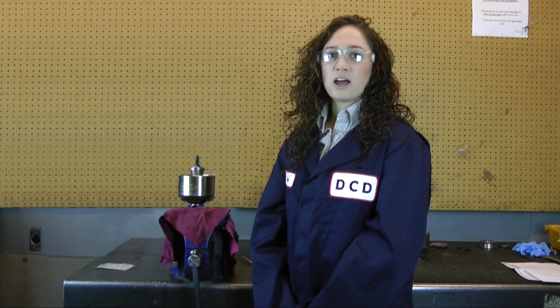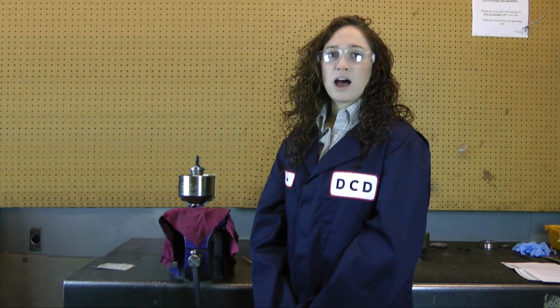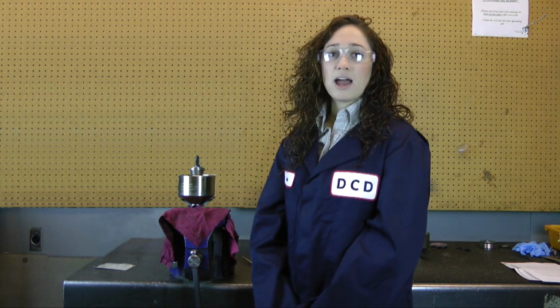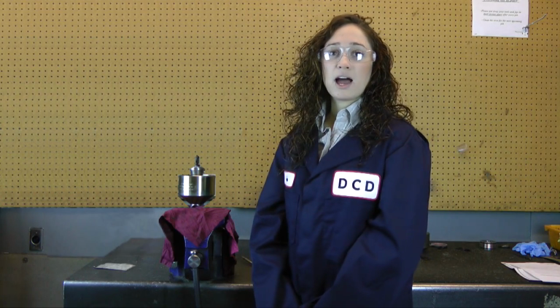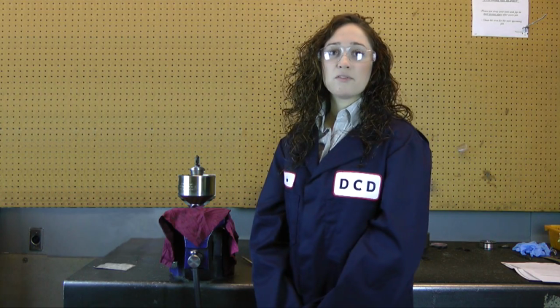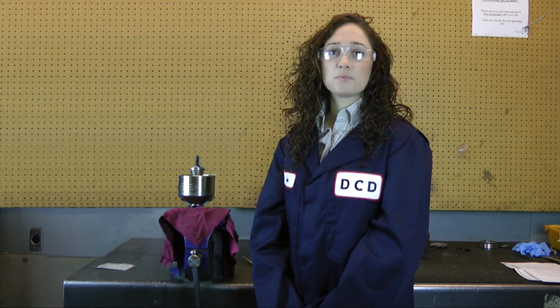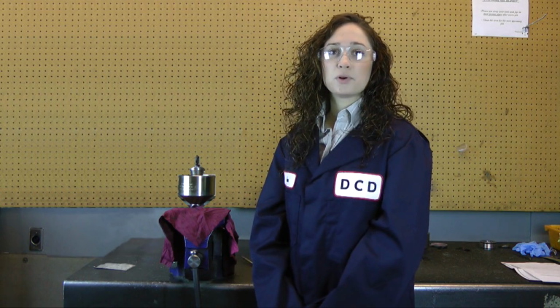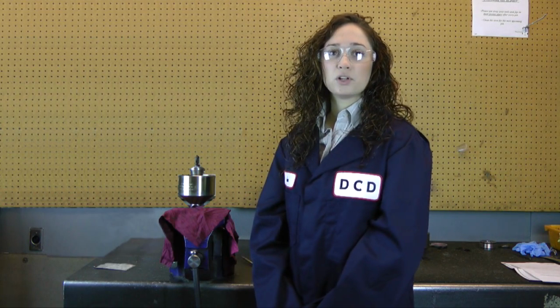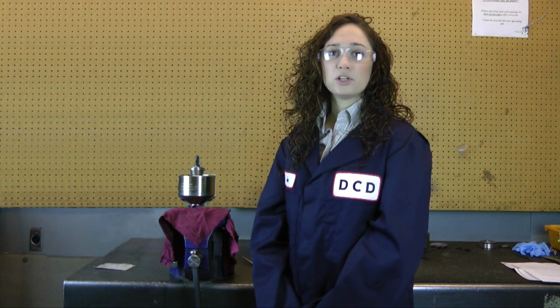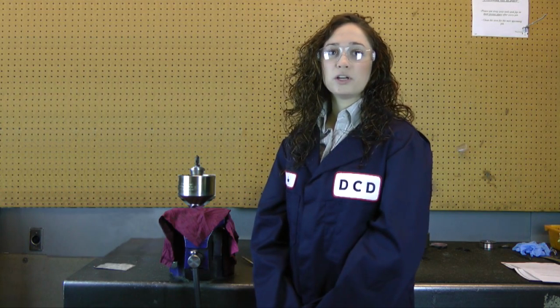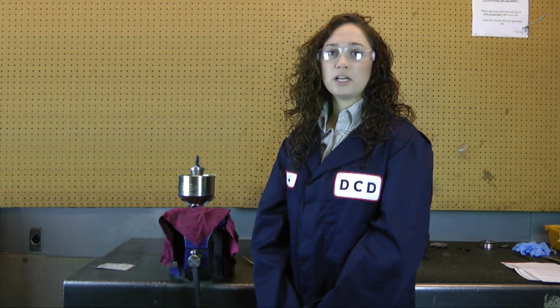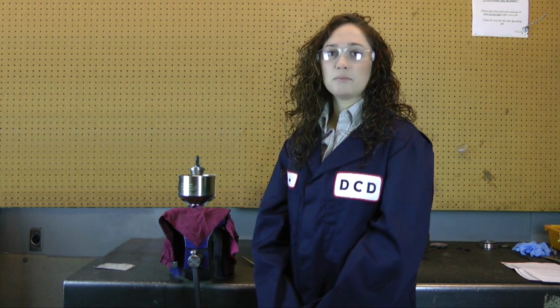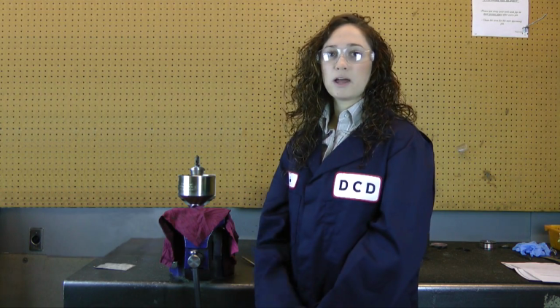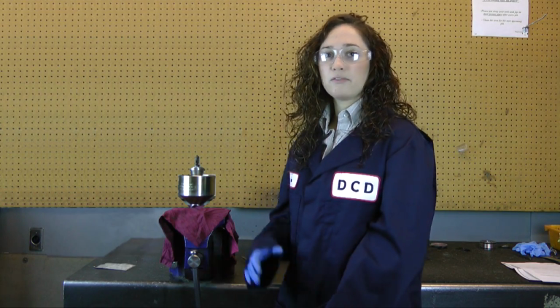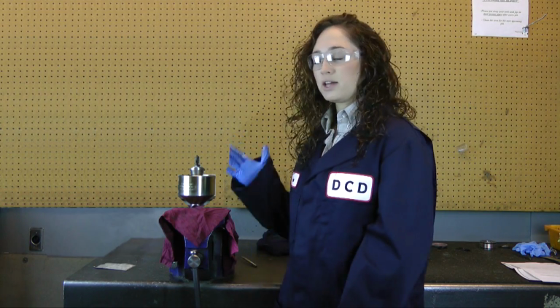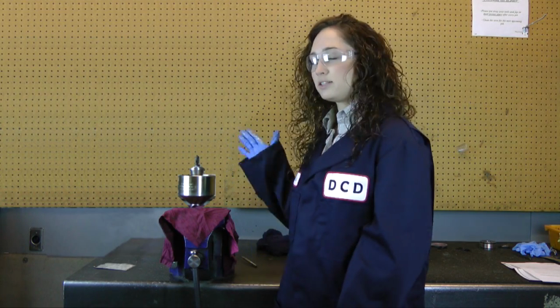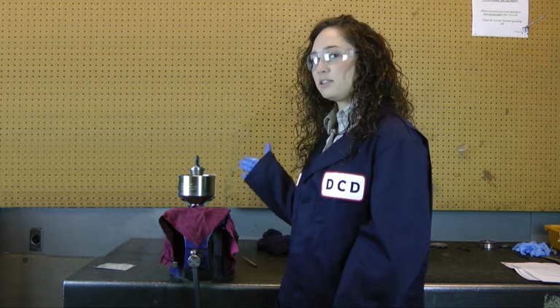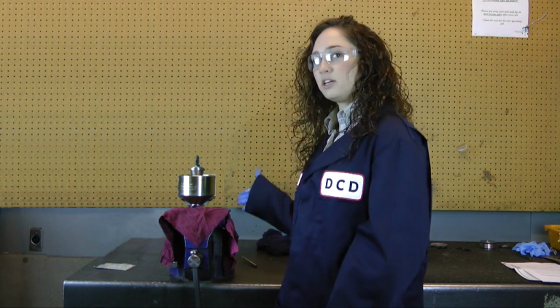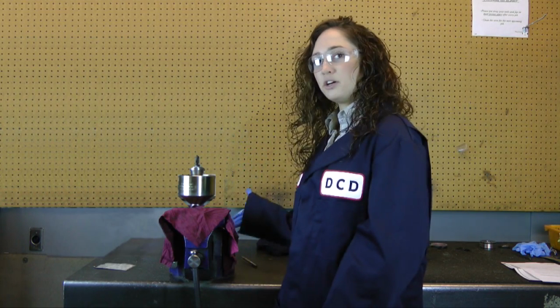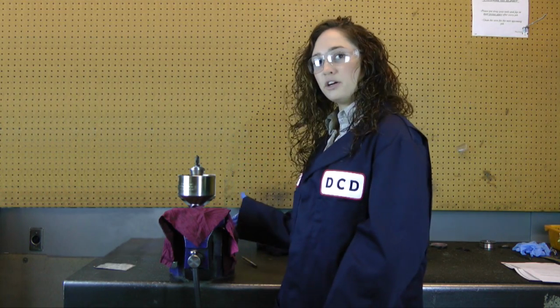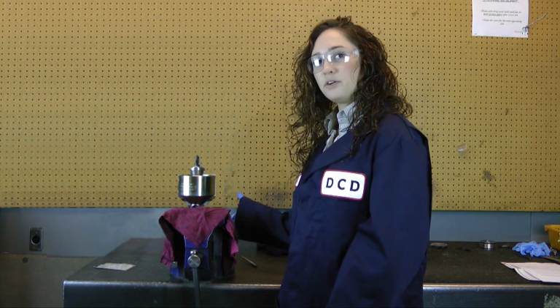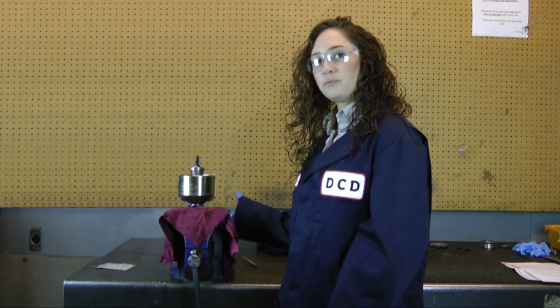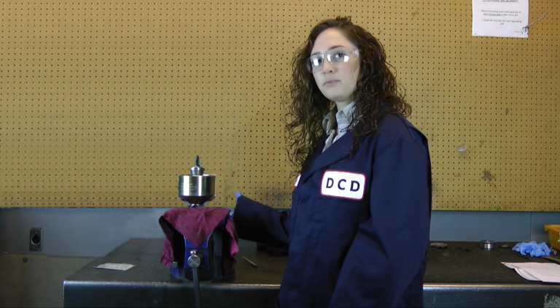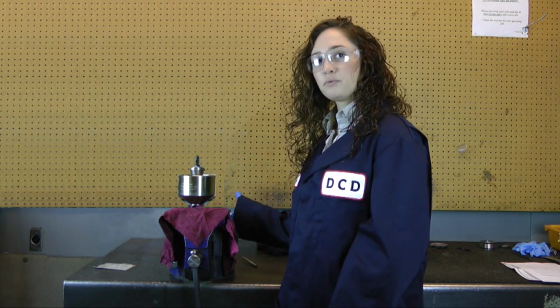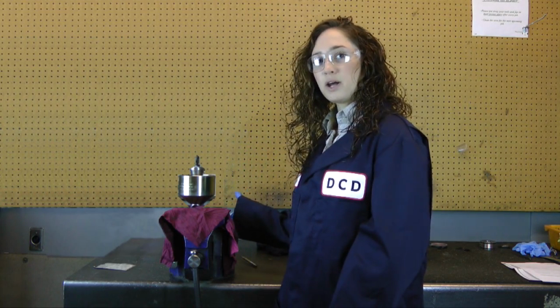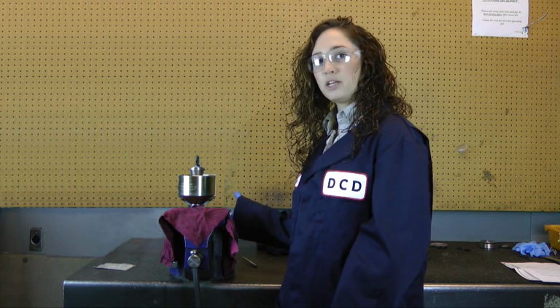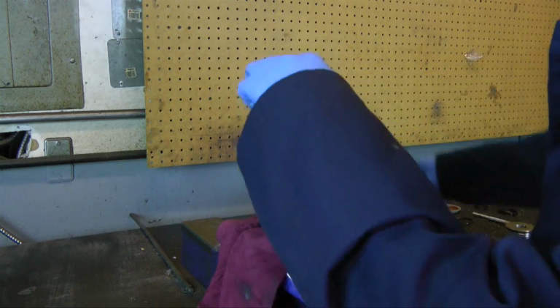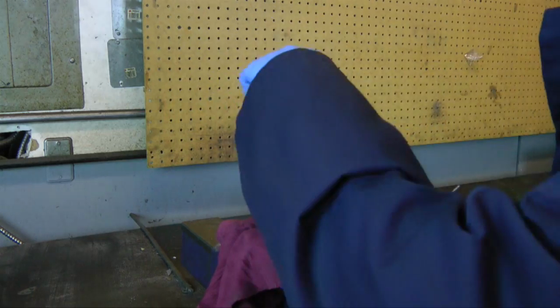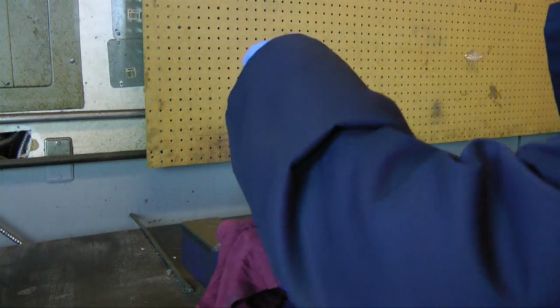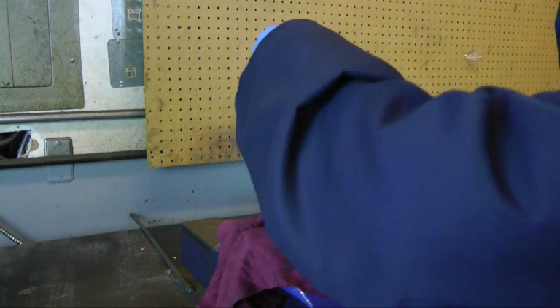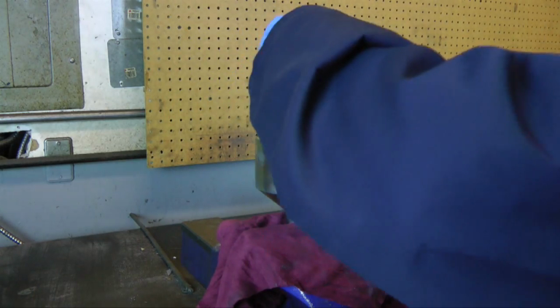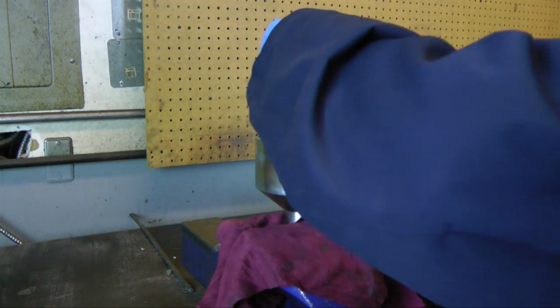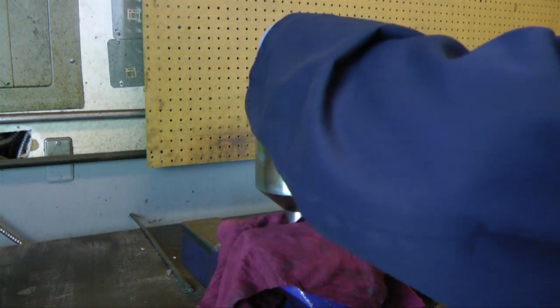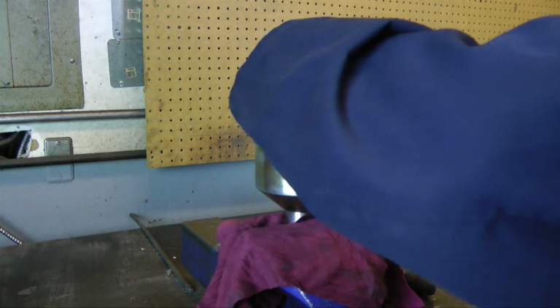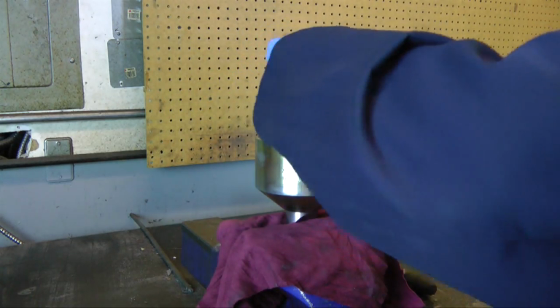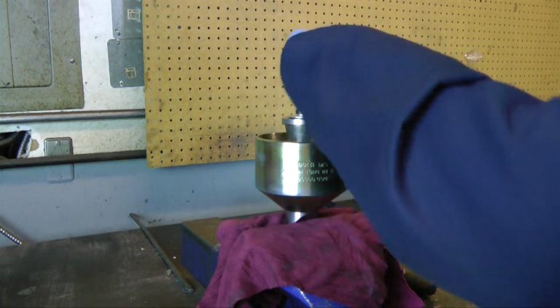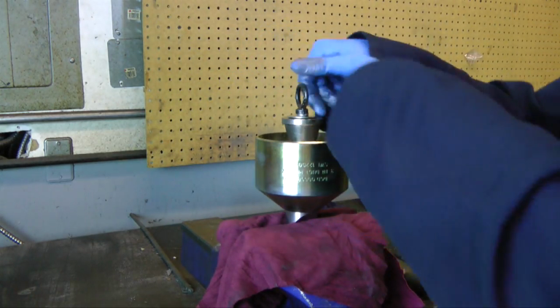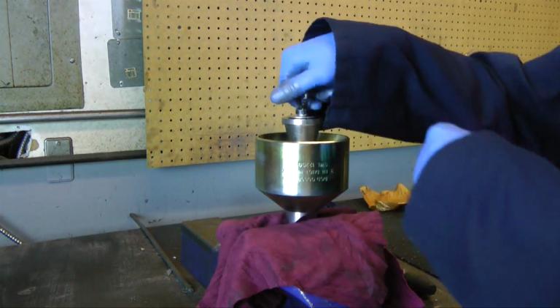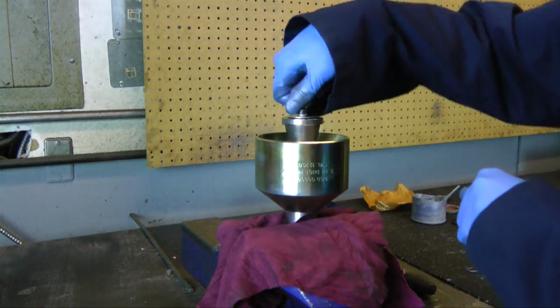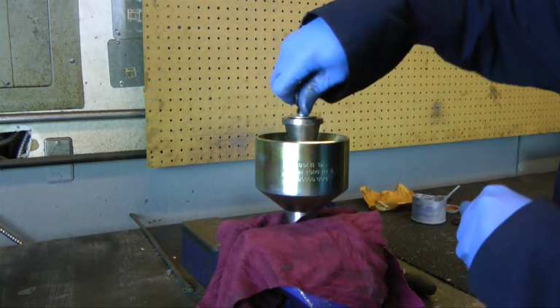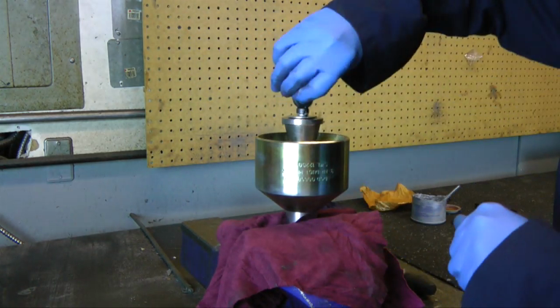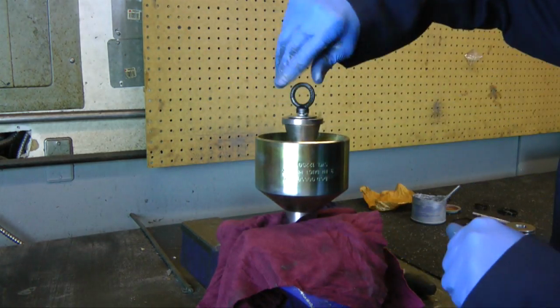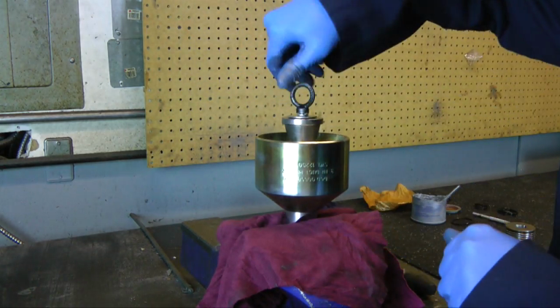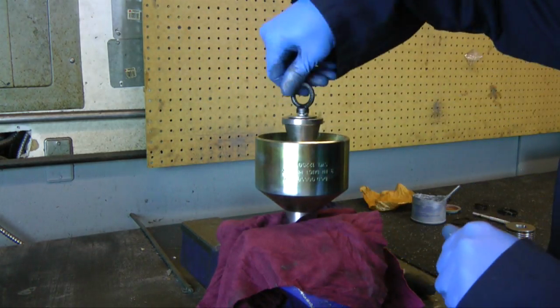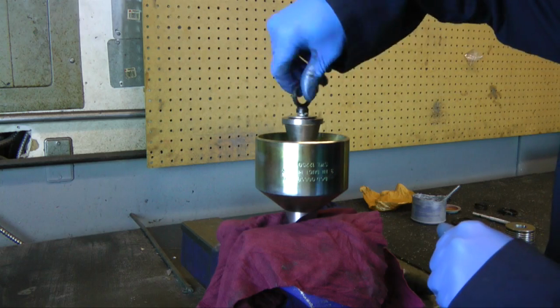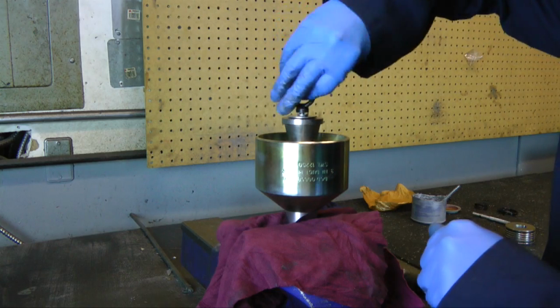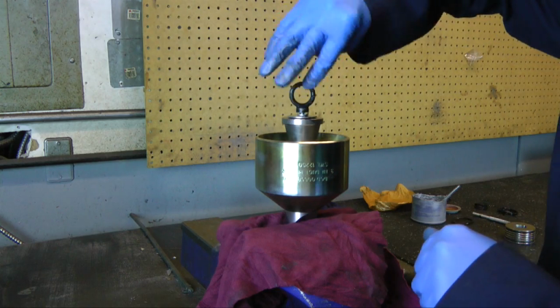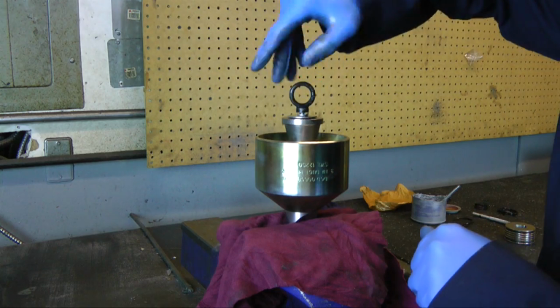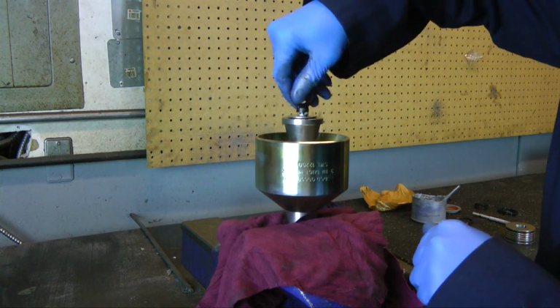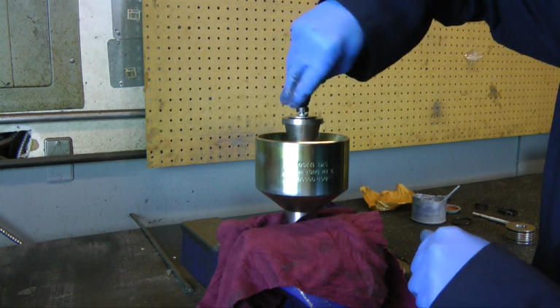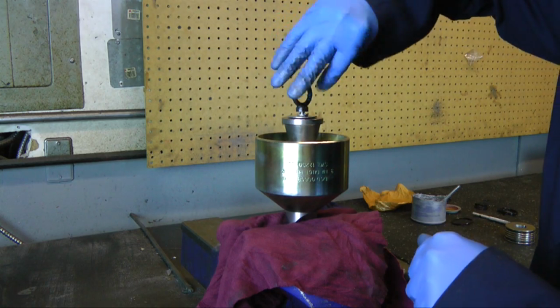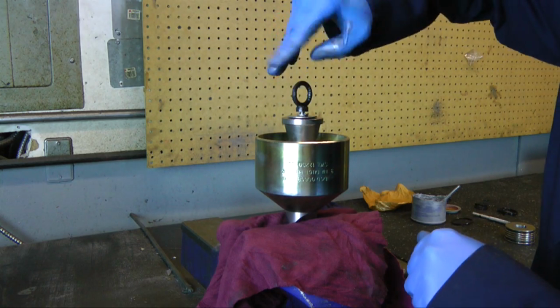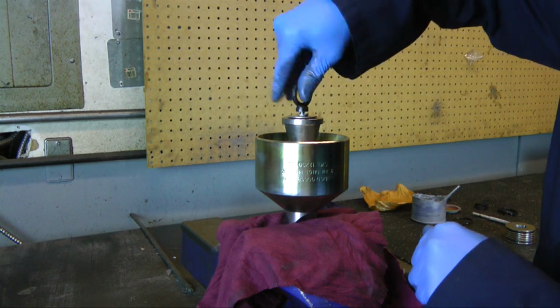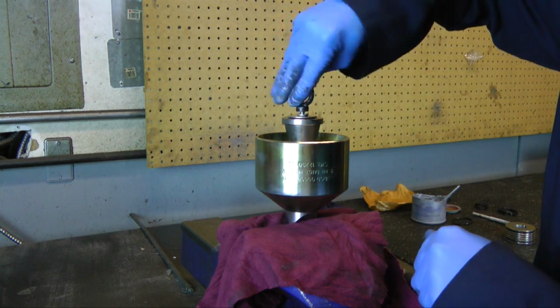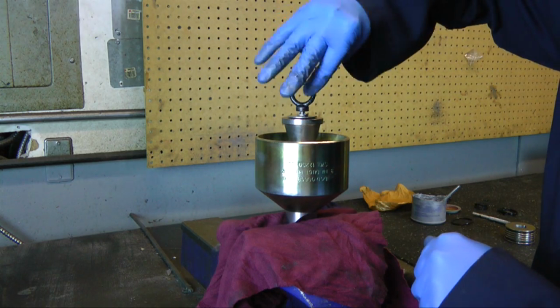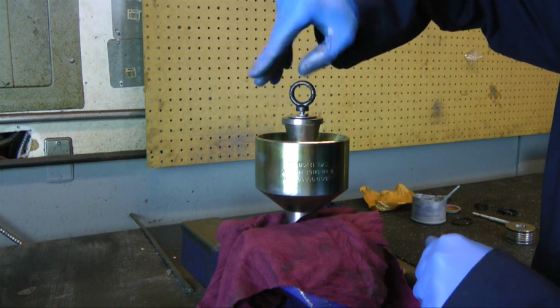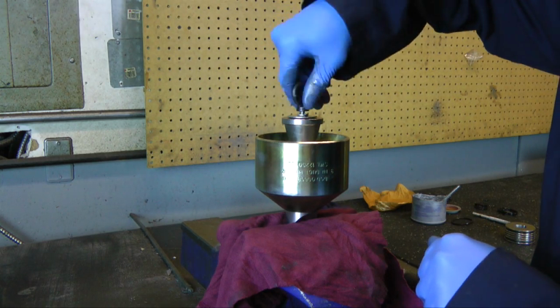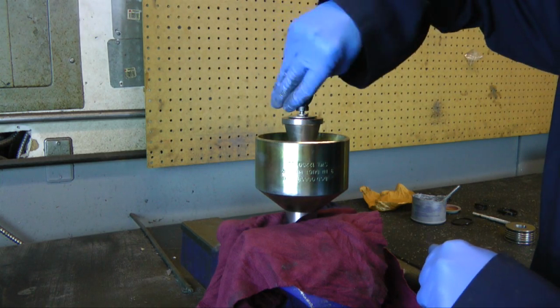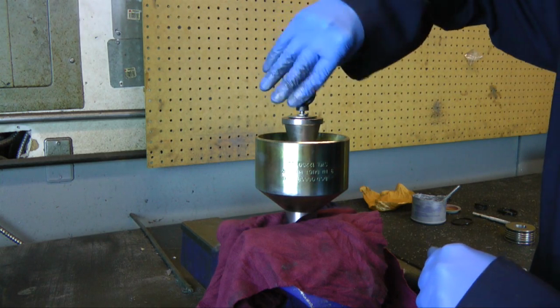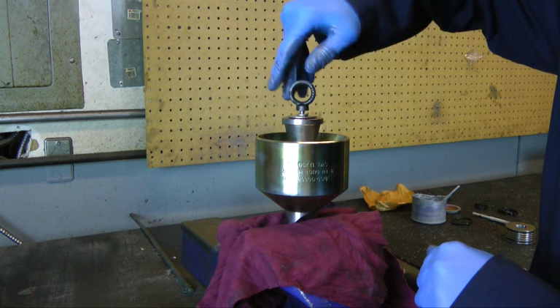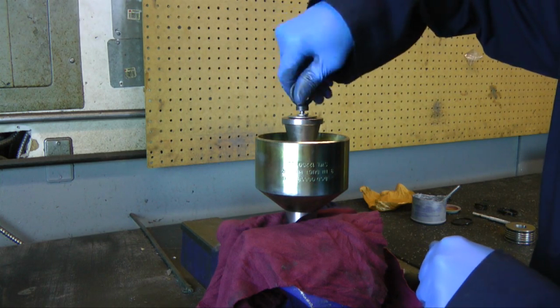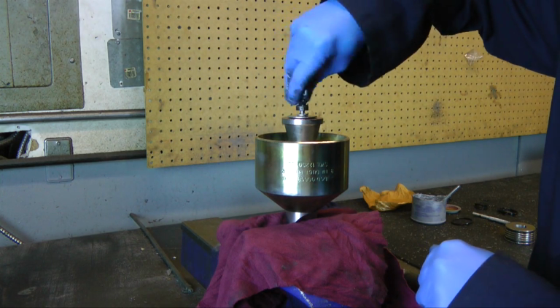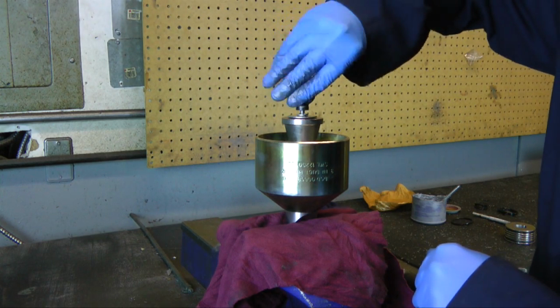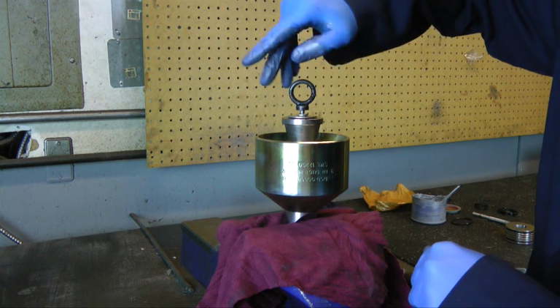I have a puller in my vise here, ready to go. First, grip the pulling head on the two flats.